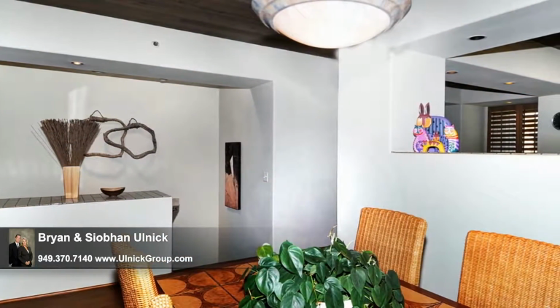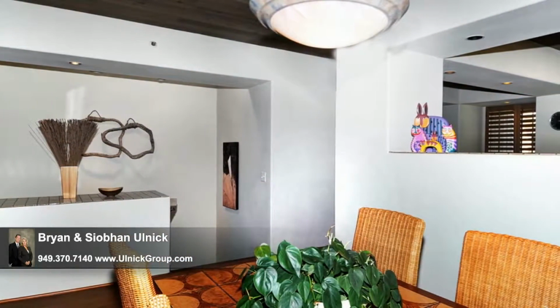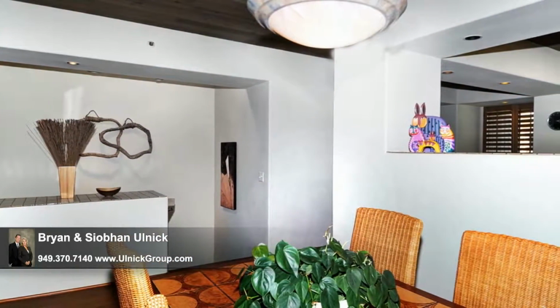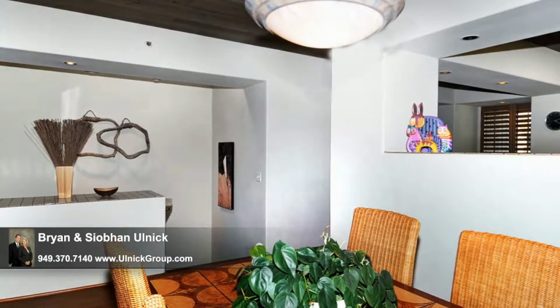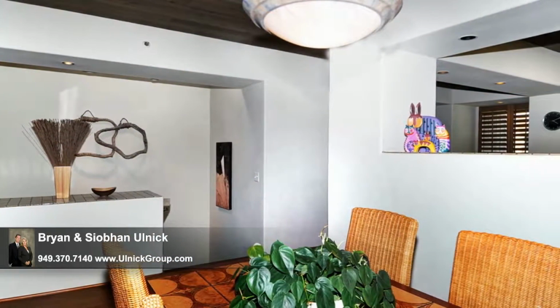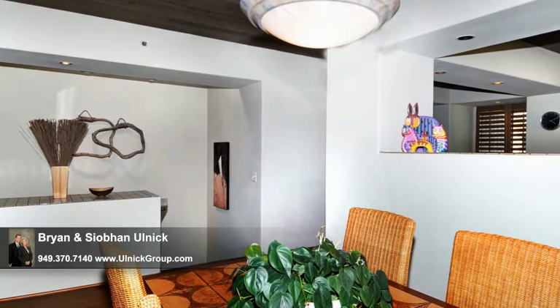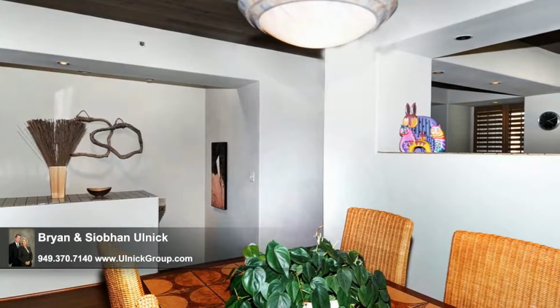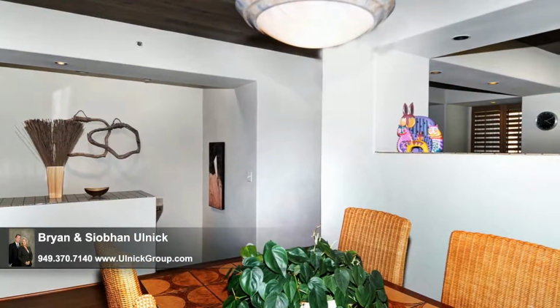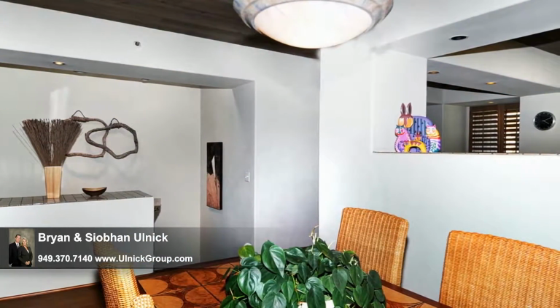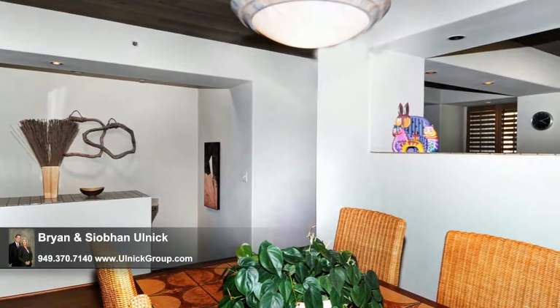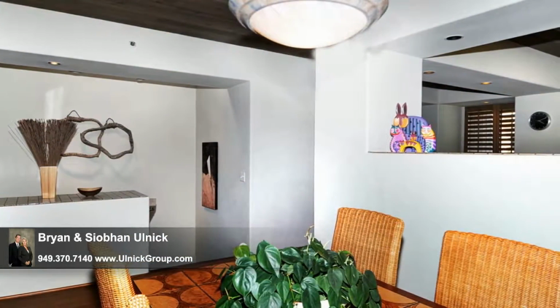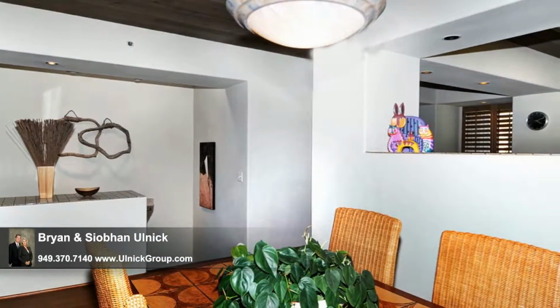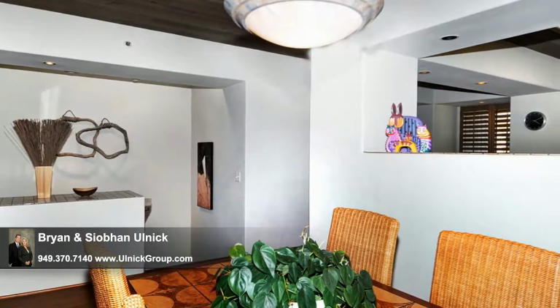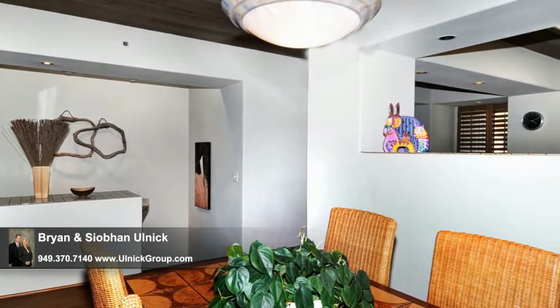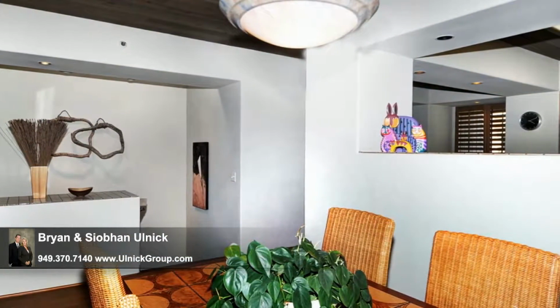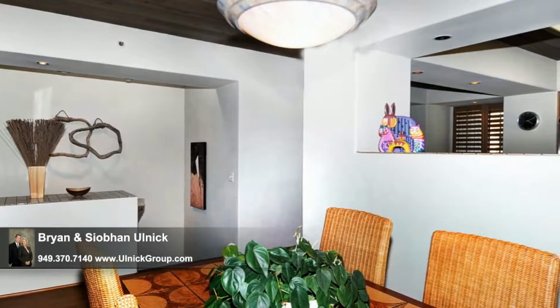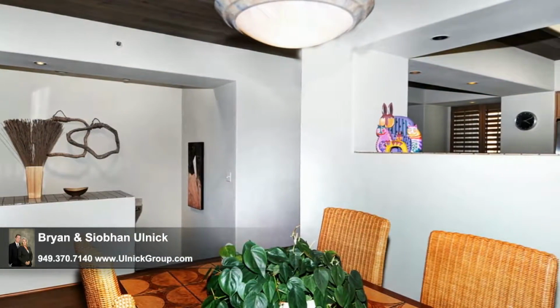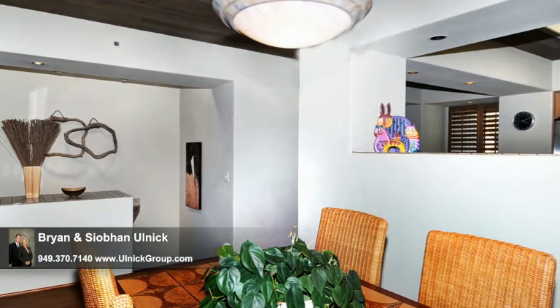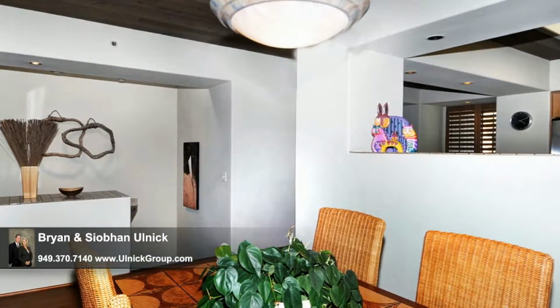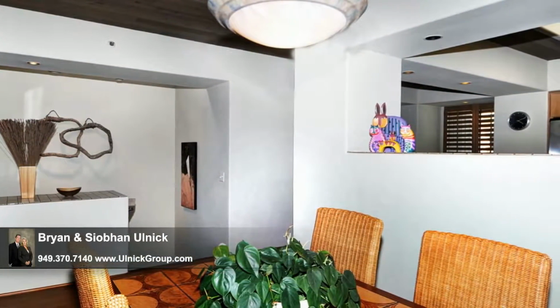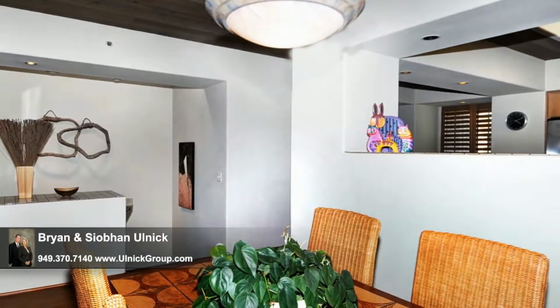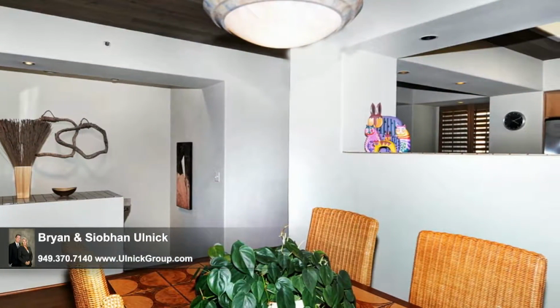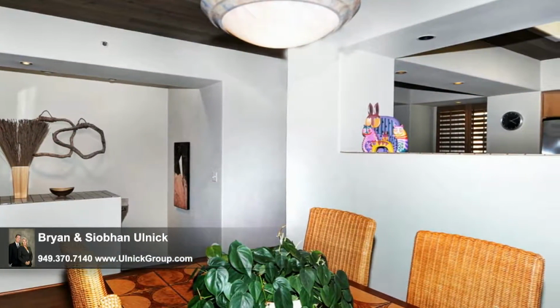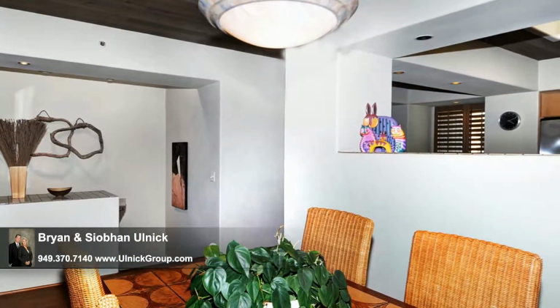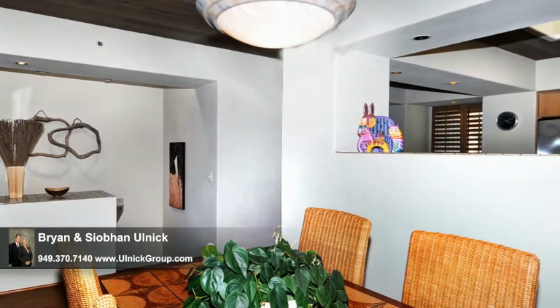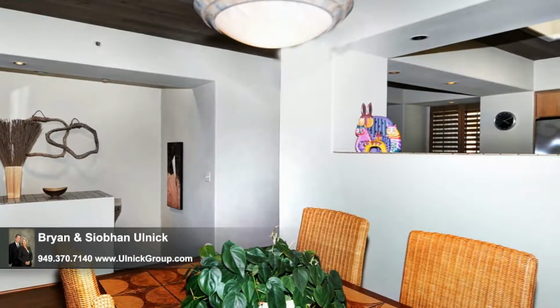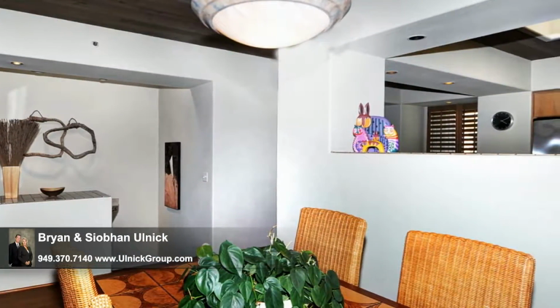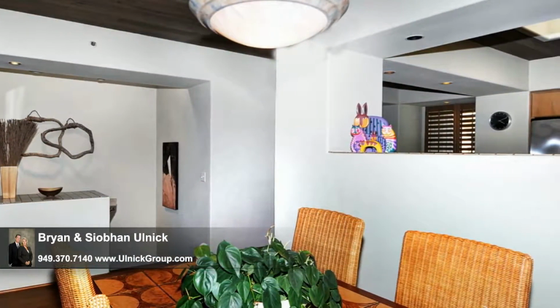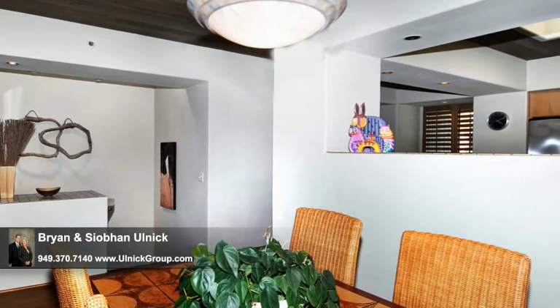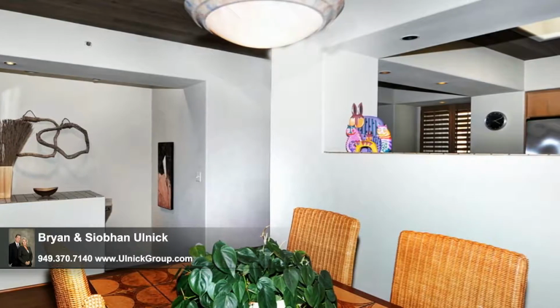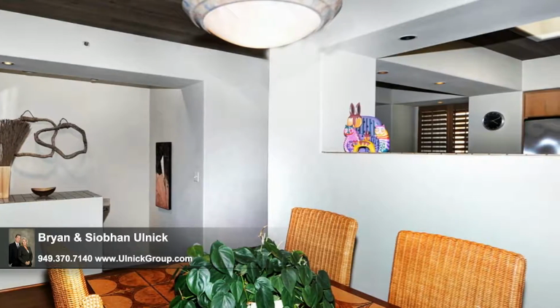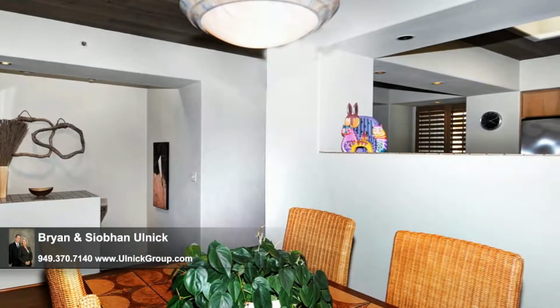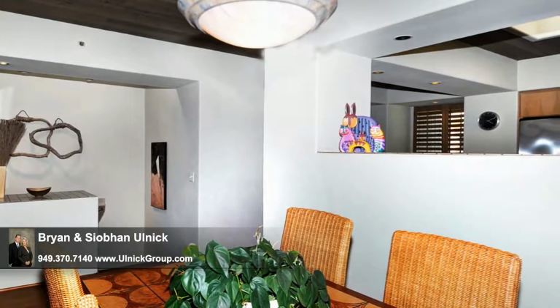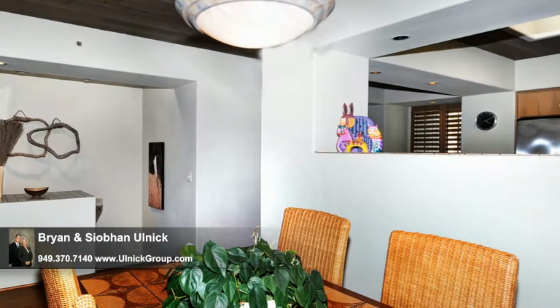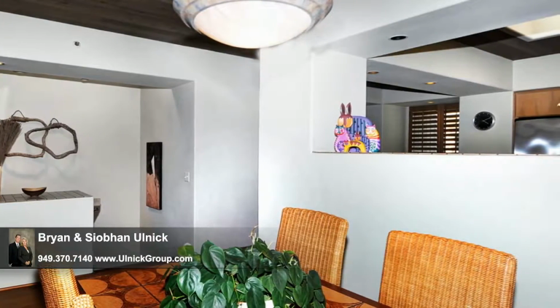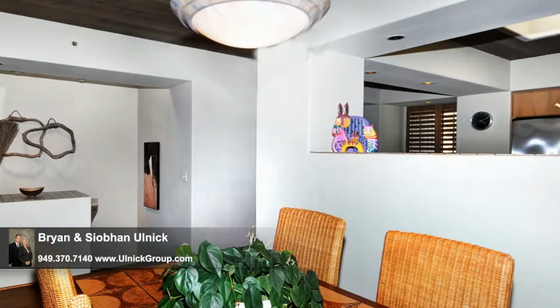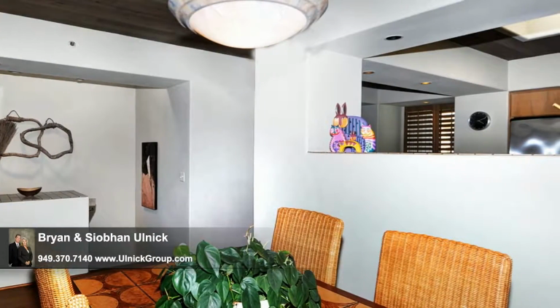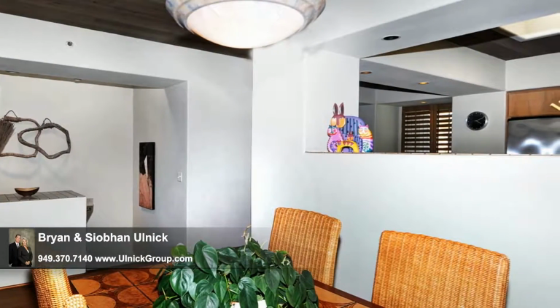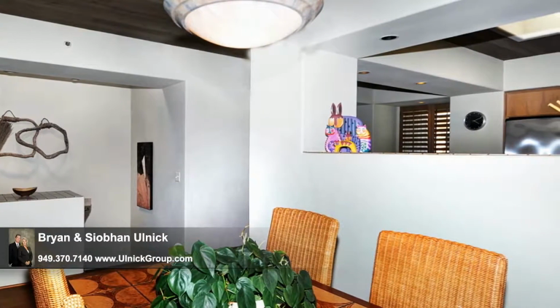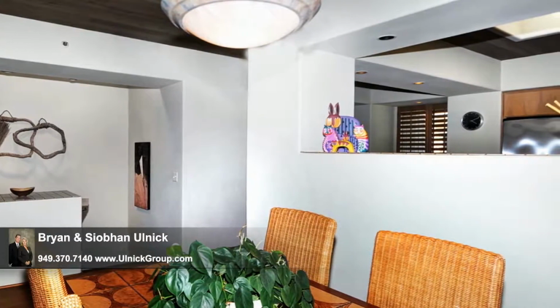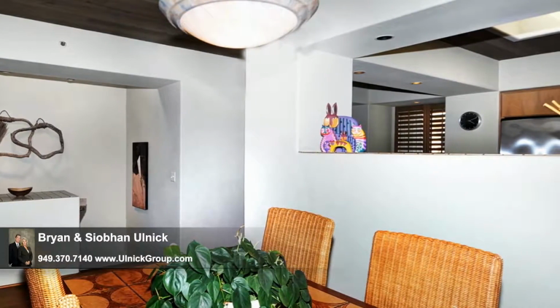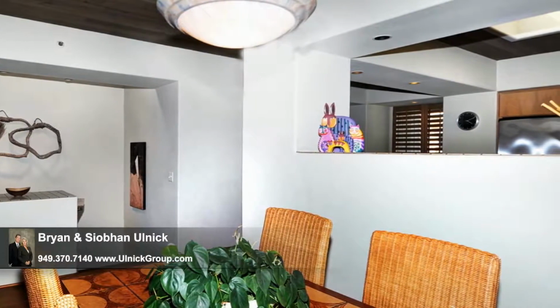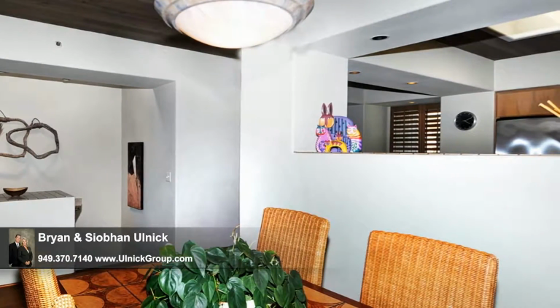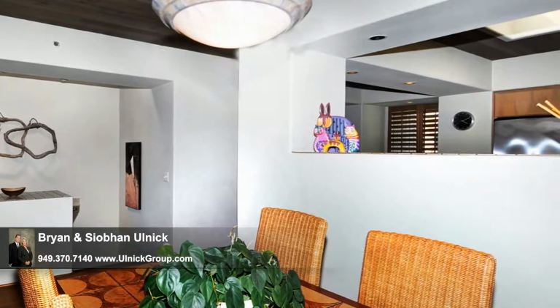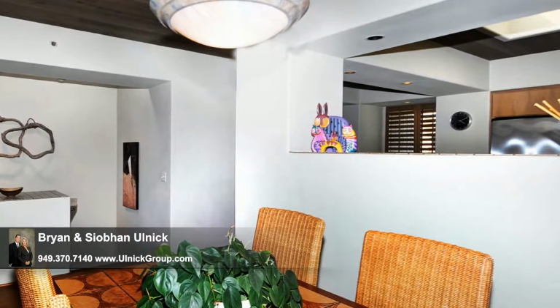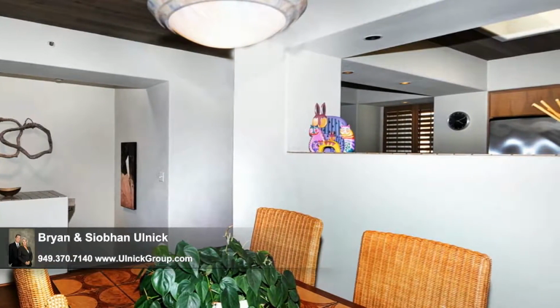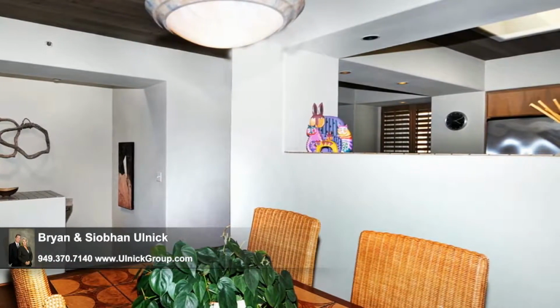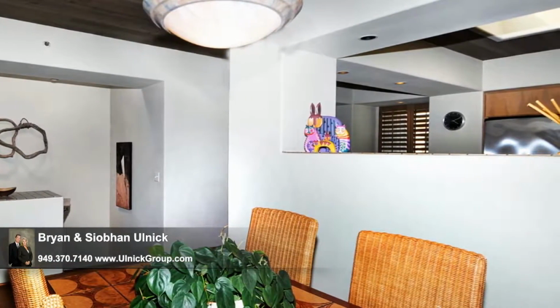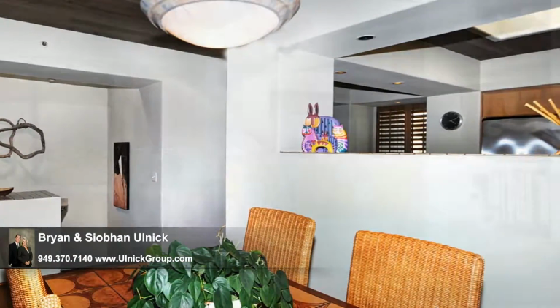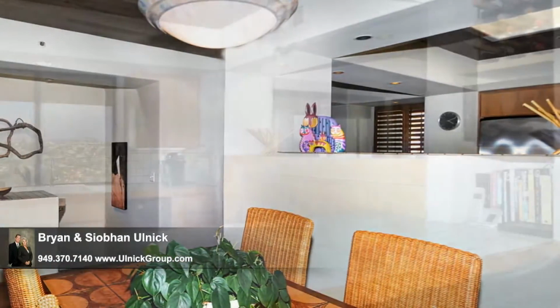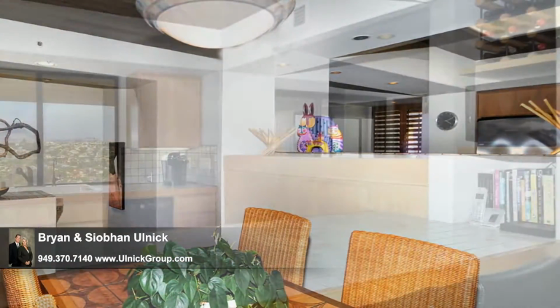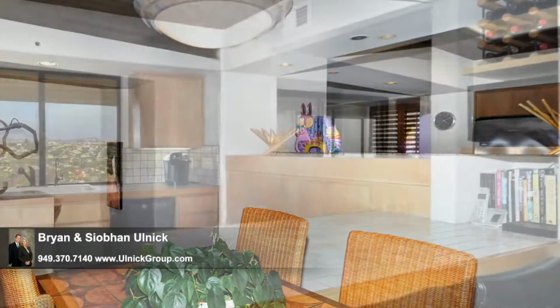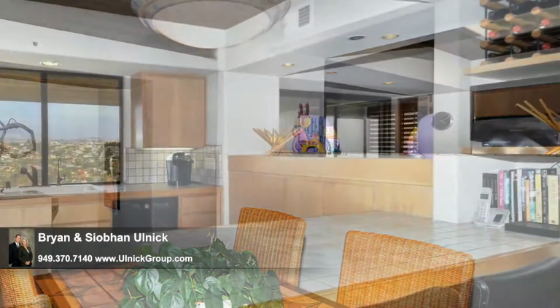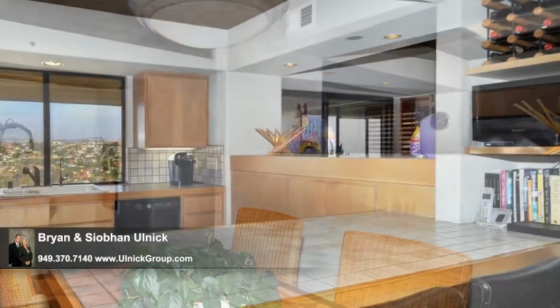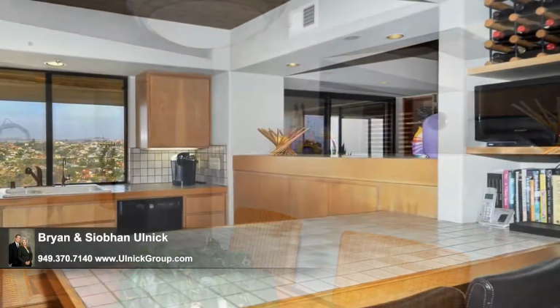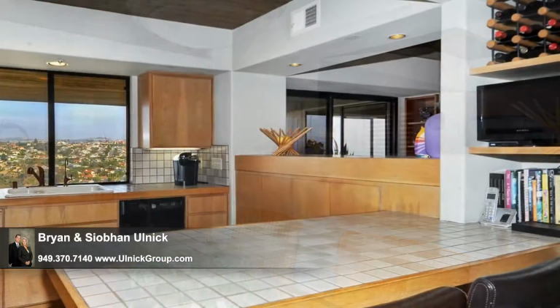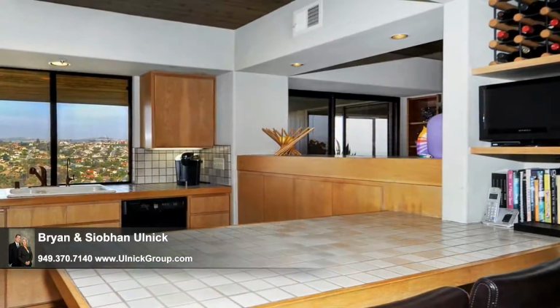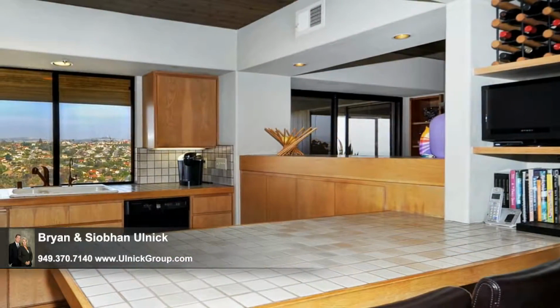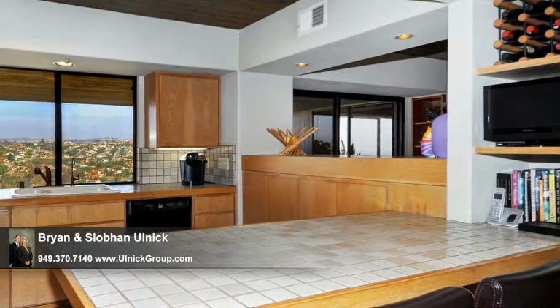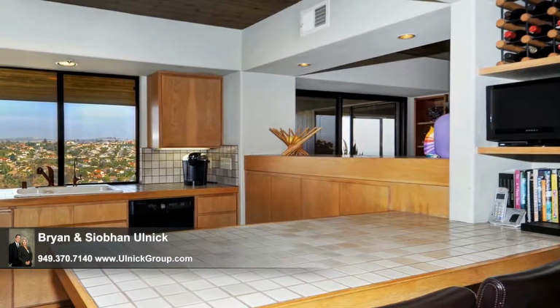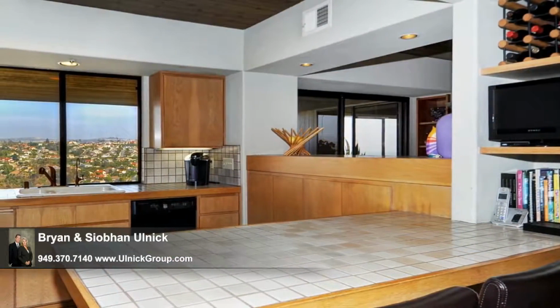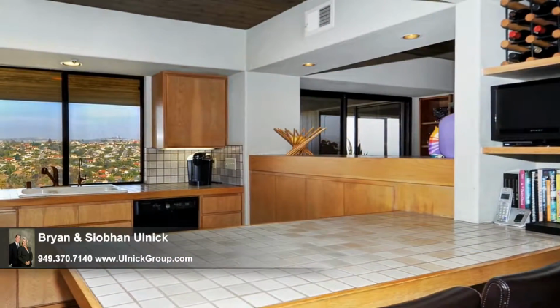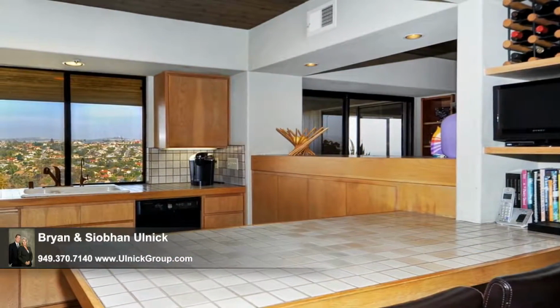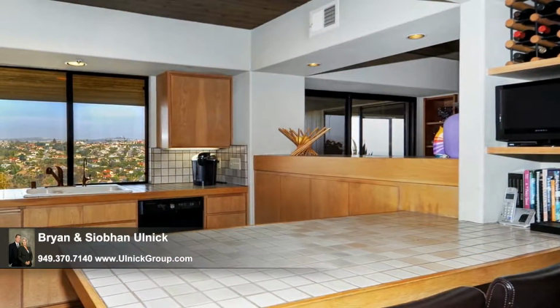After dinner, step out onto the deck for cocktails and desserts. Spectacular views are not in short supply here.